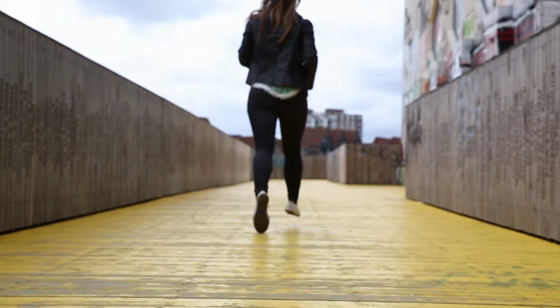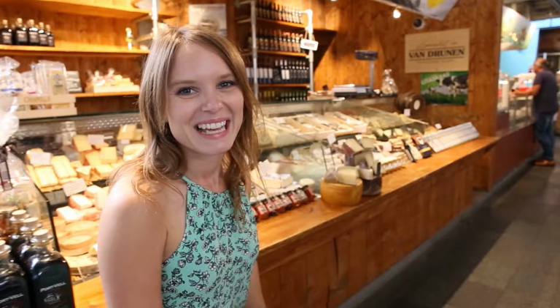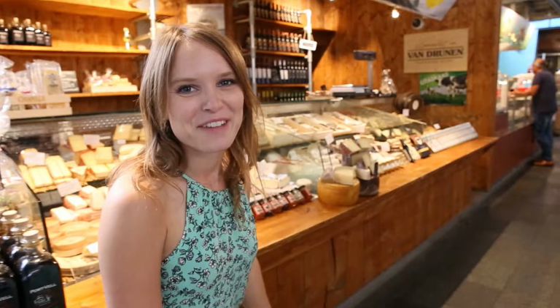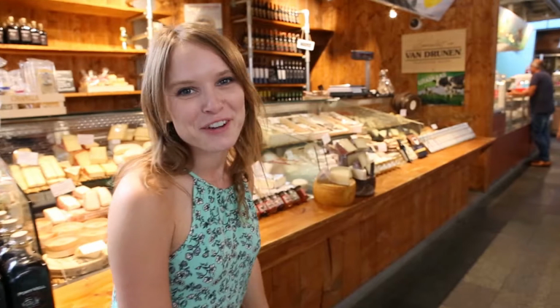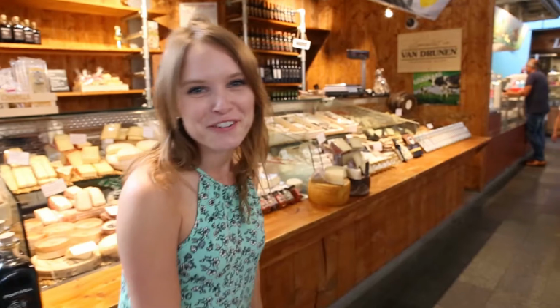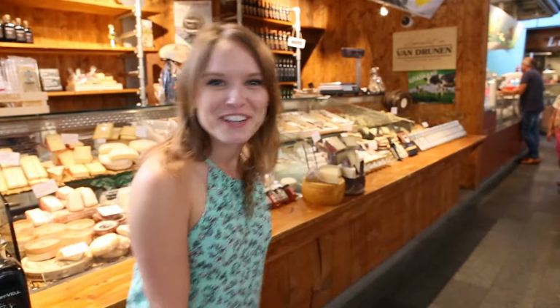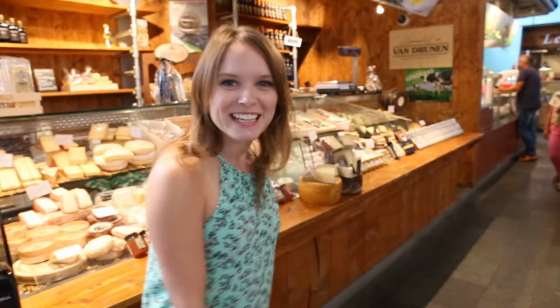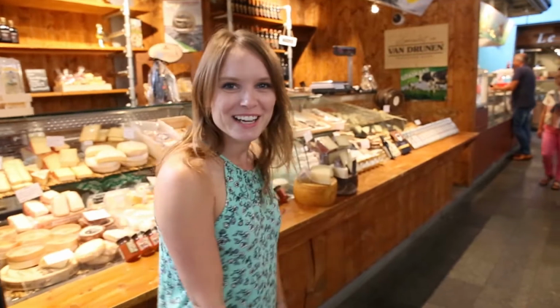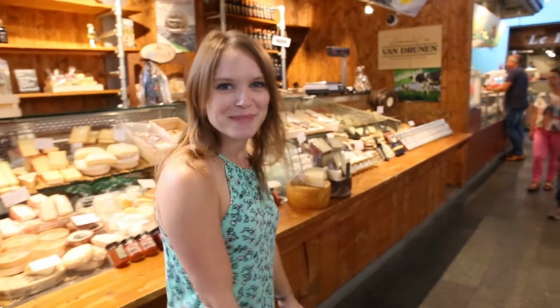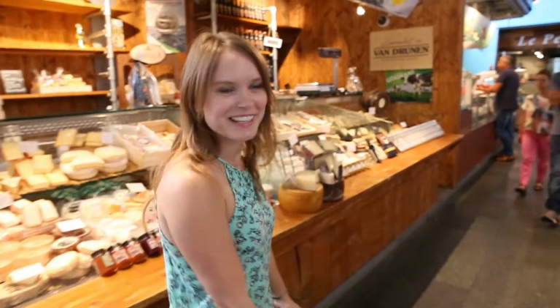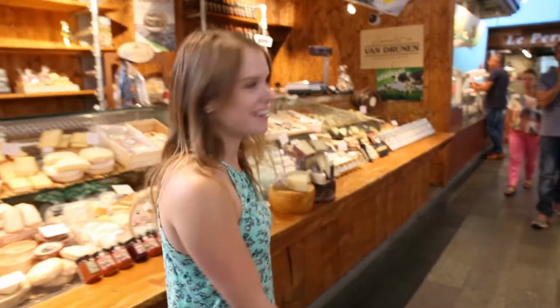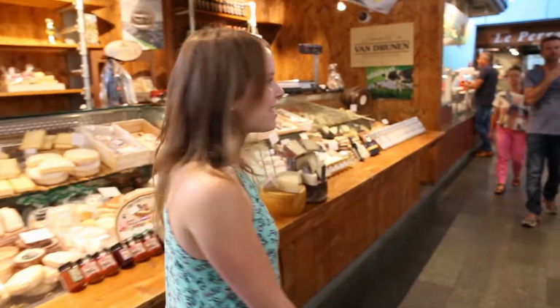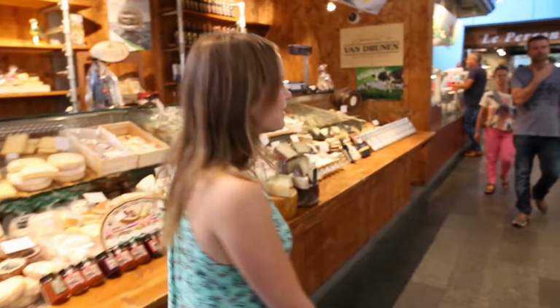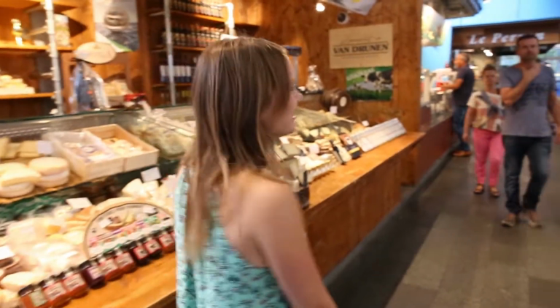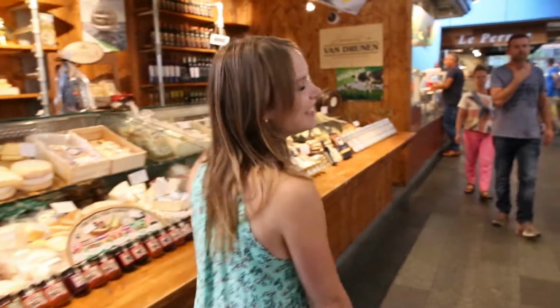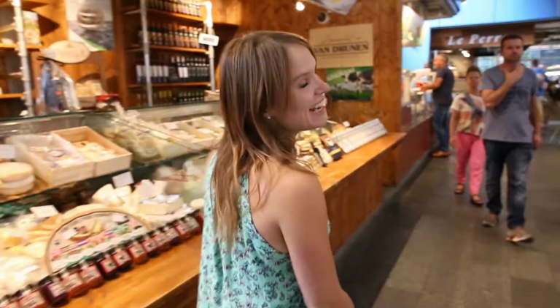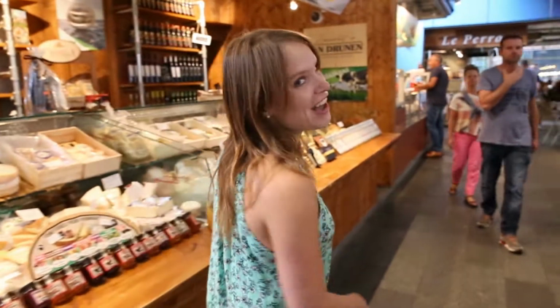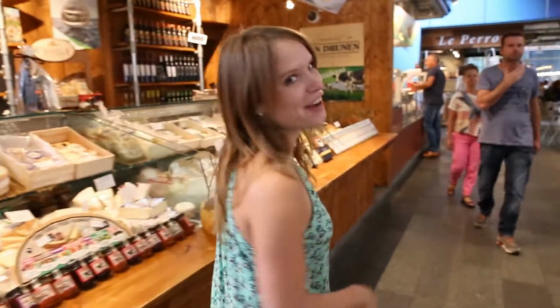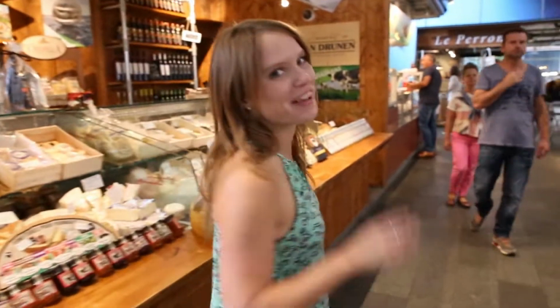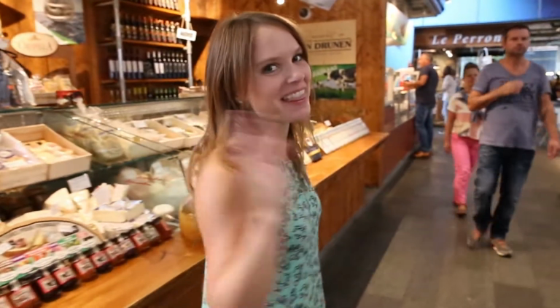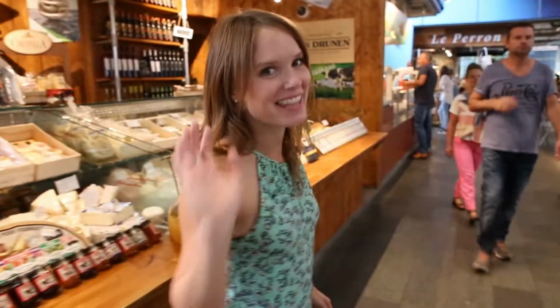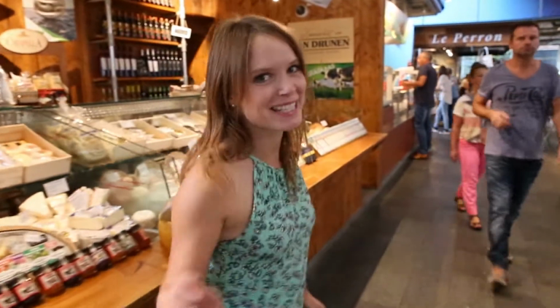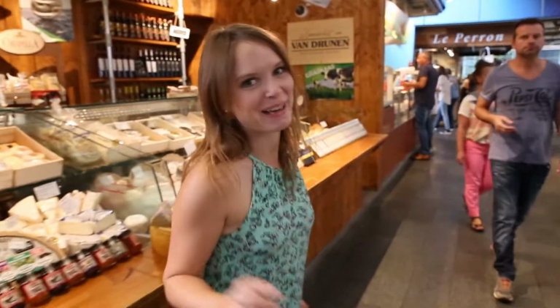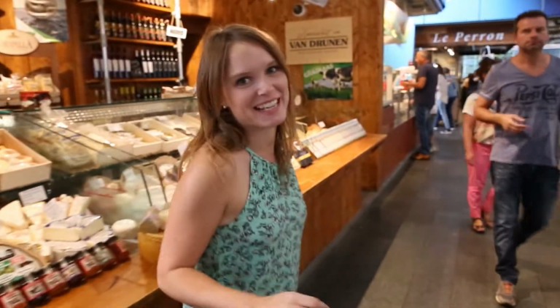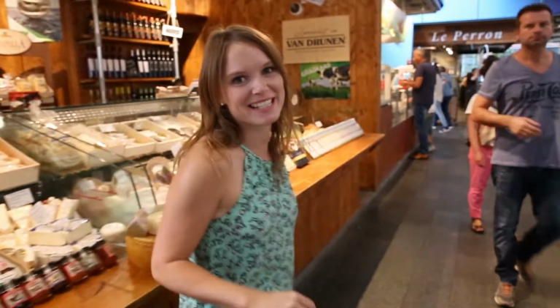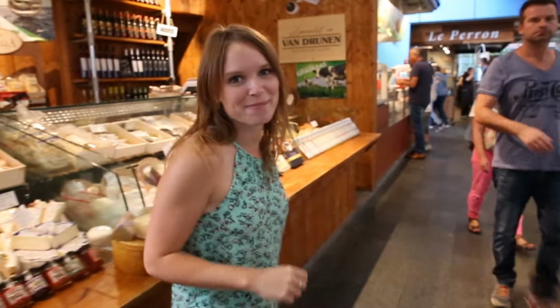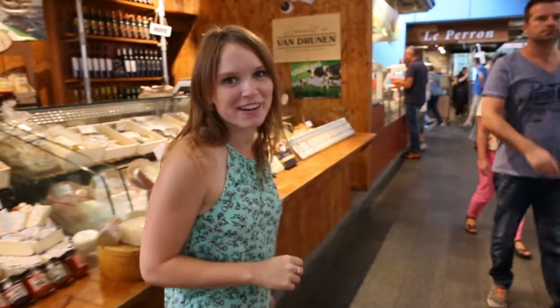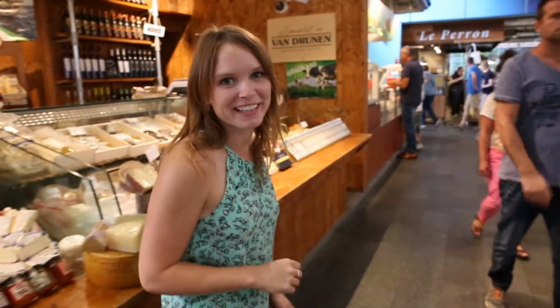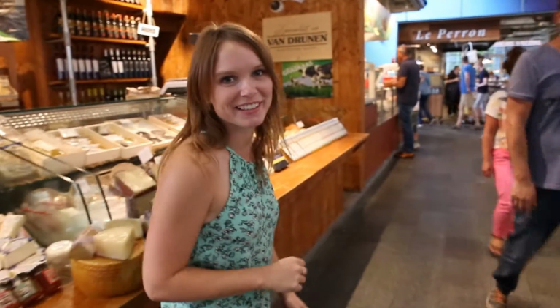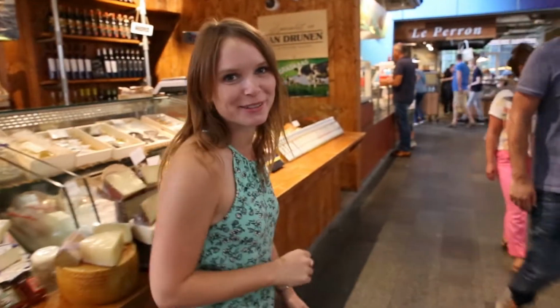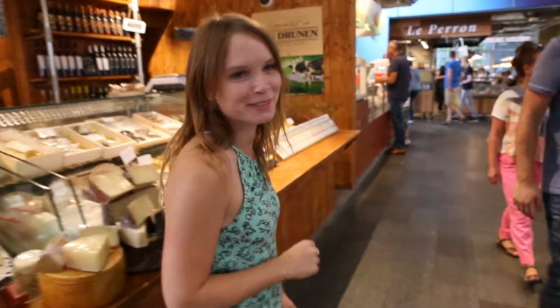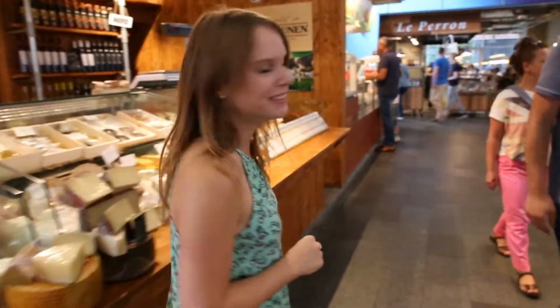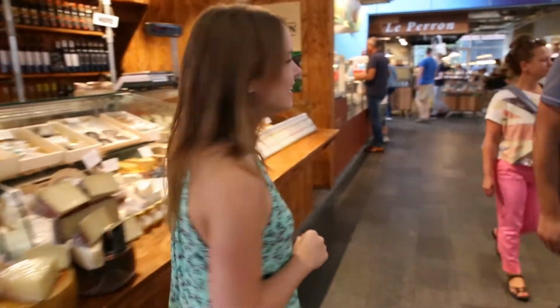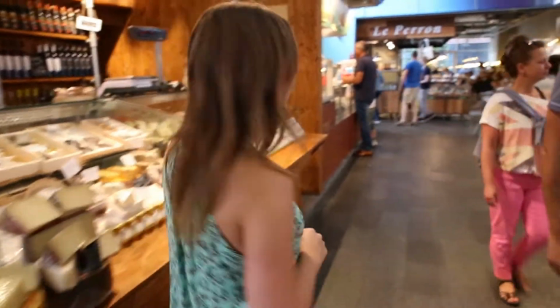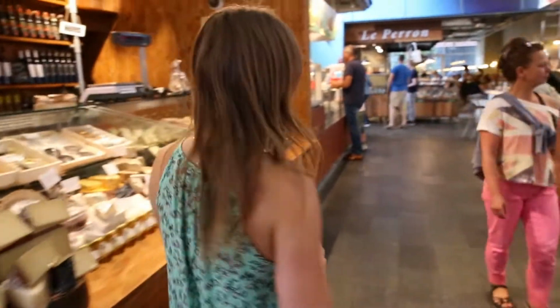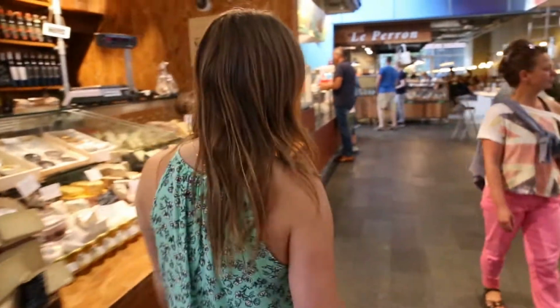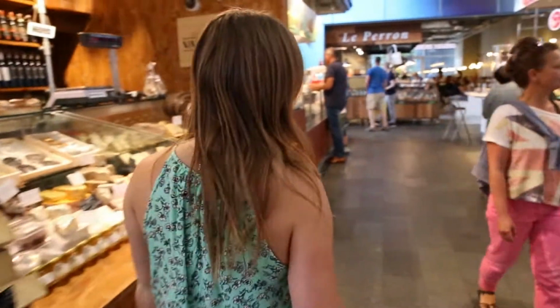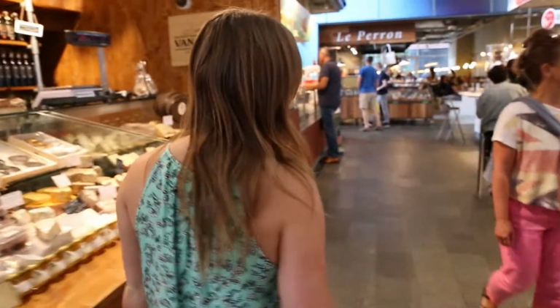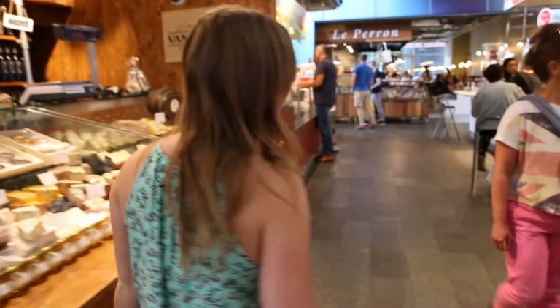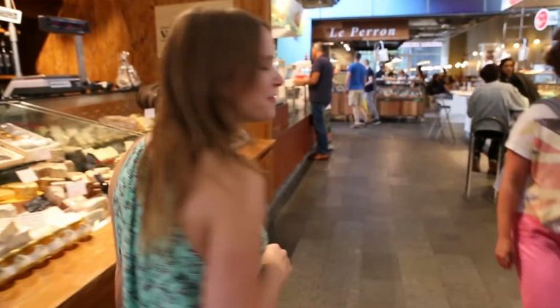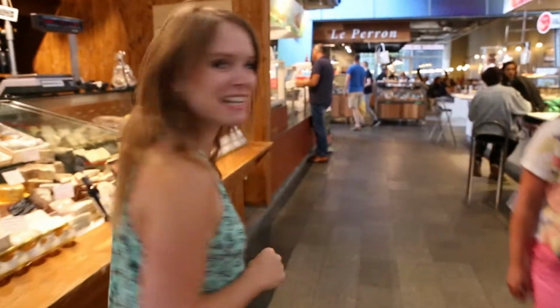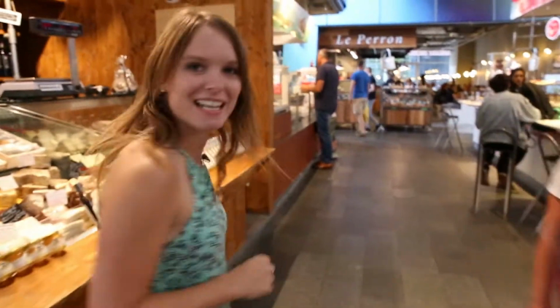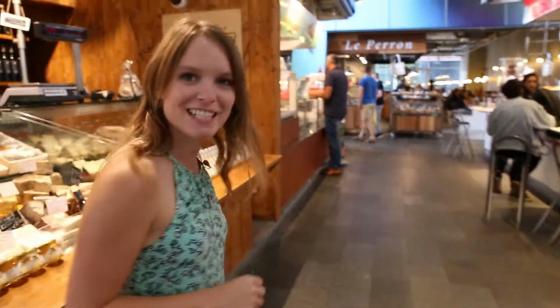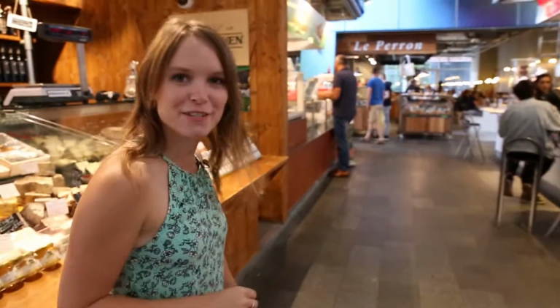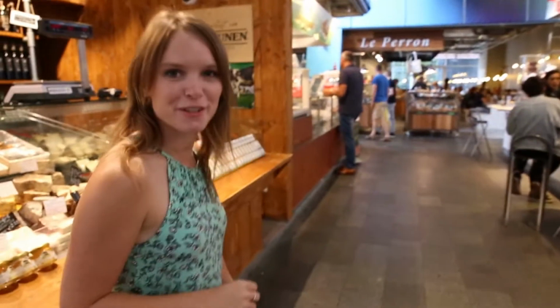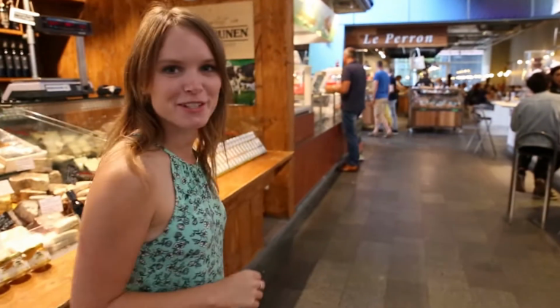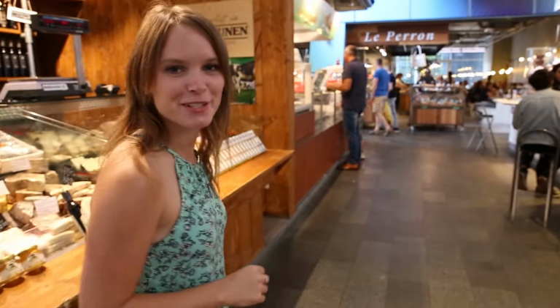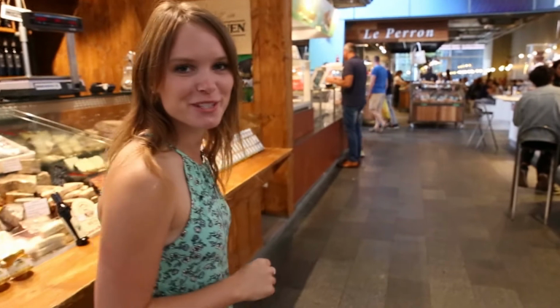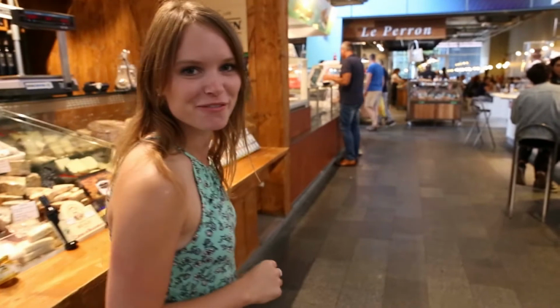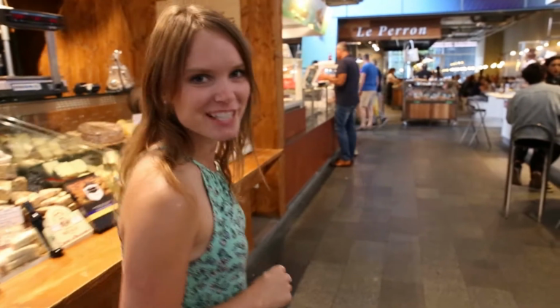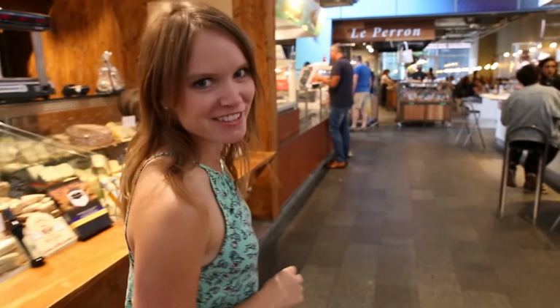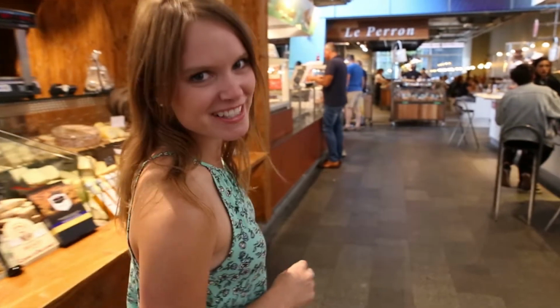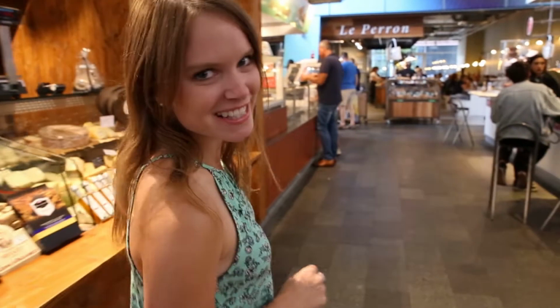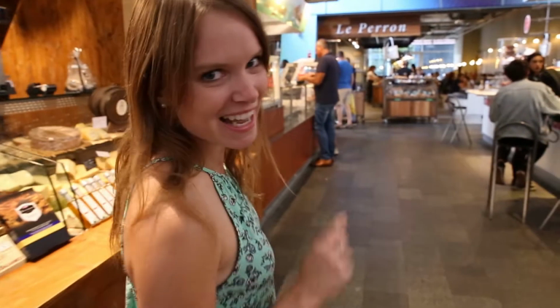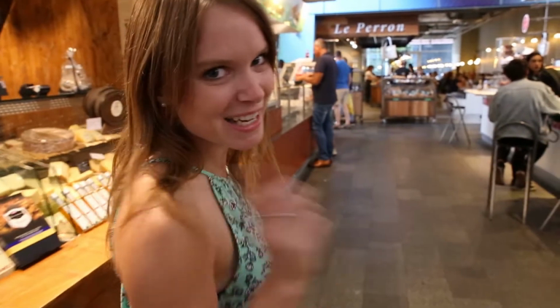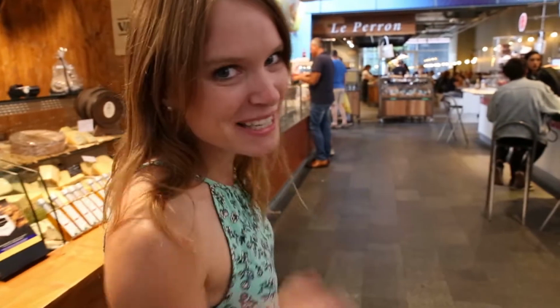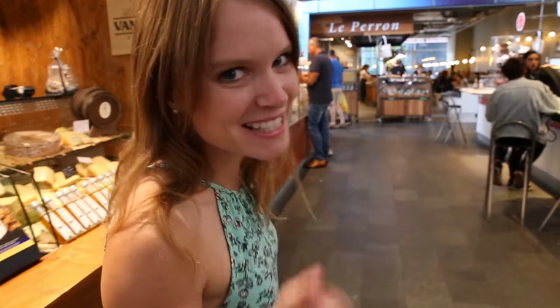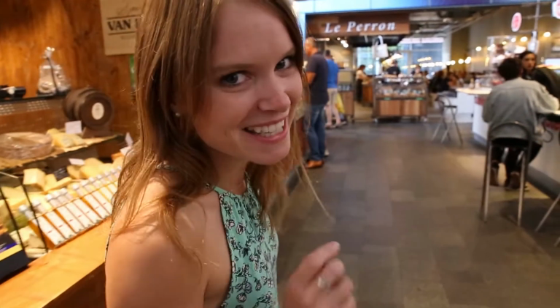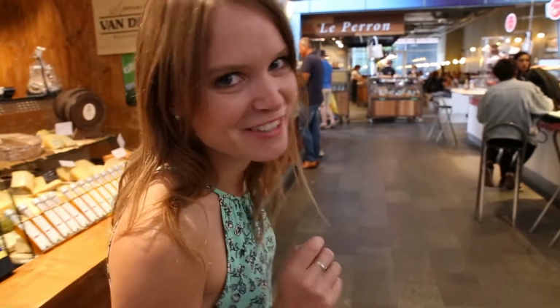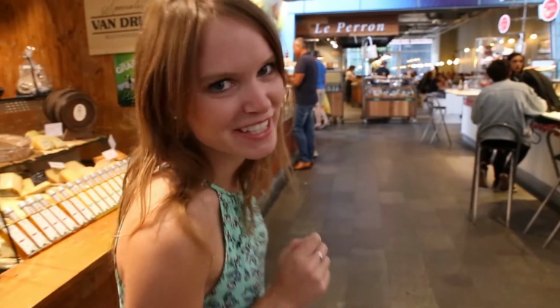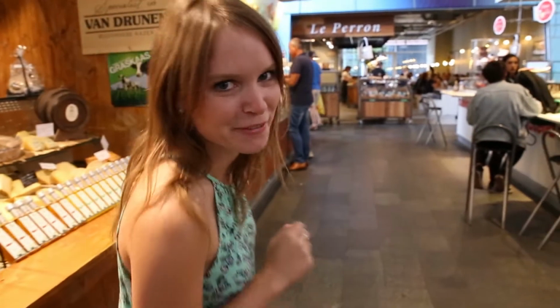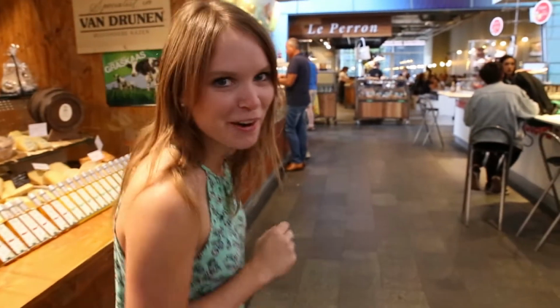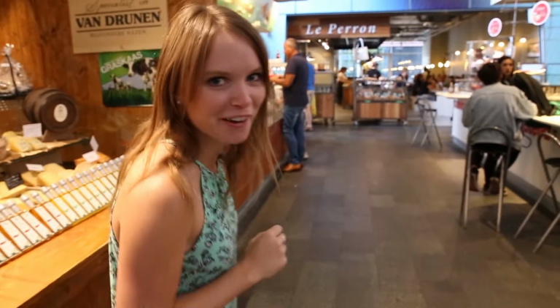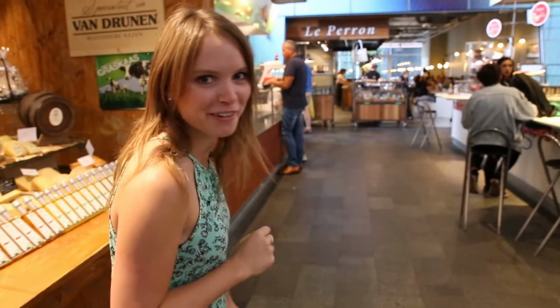If you're a foodie like me, you'll absolutely love this place, the Market Hall. It's packed full of delicious food stalls and restaurants, and a bit dangerous if you're hungry.